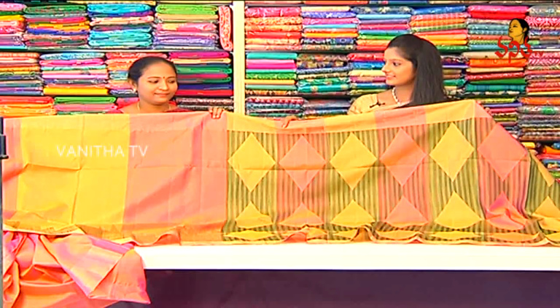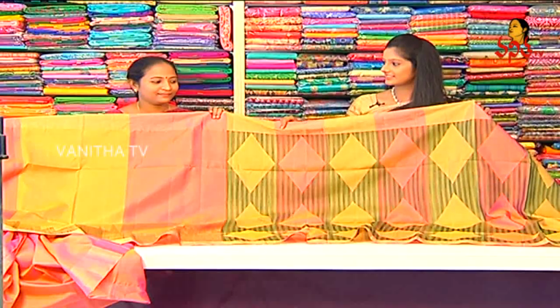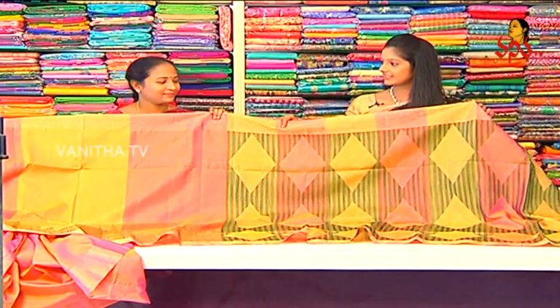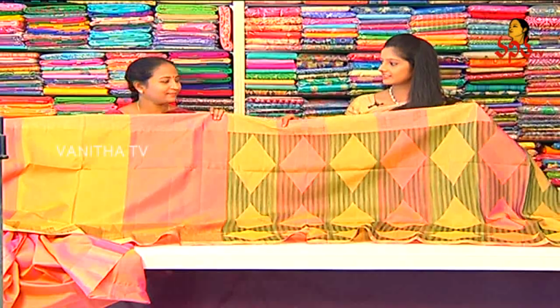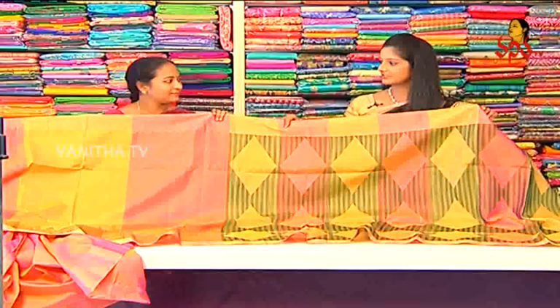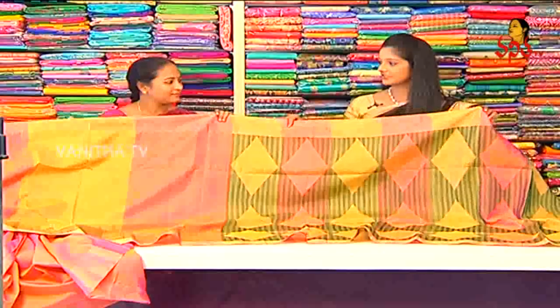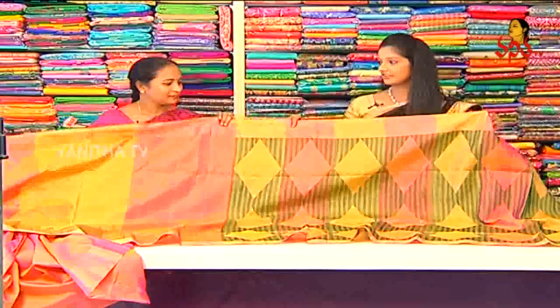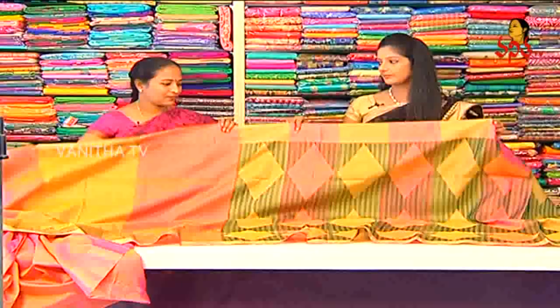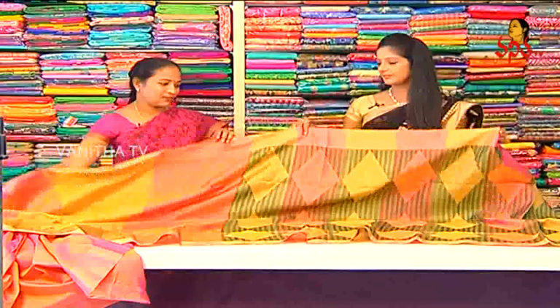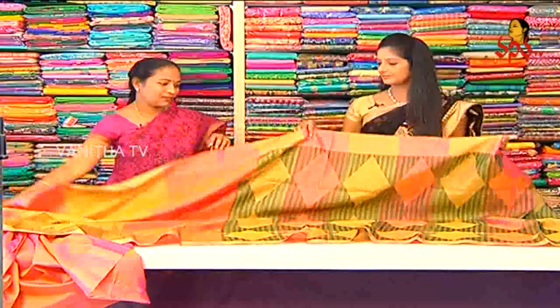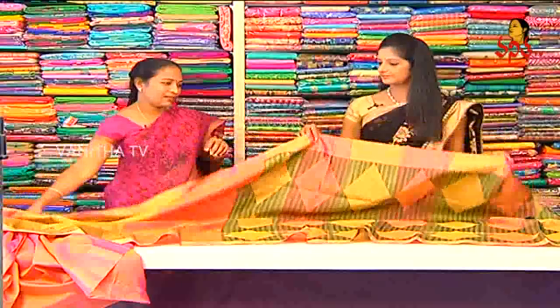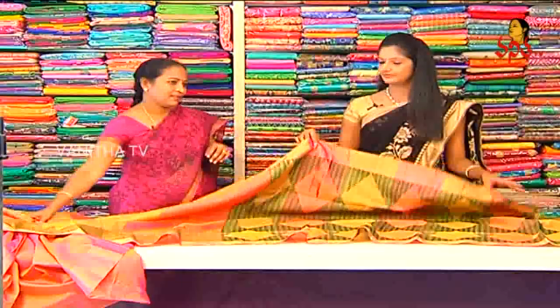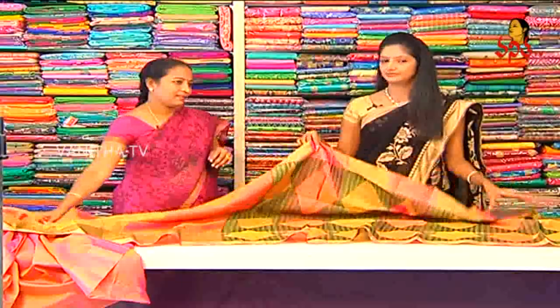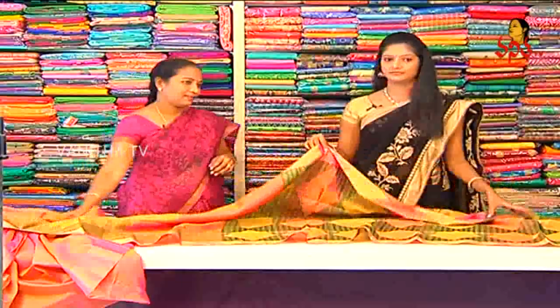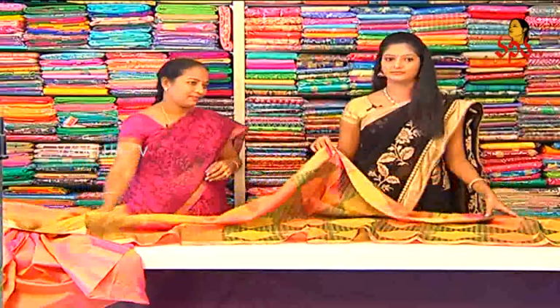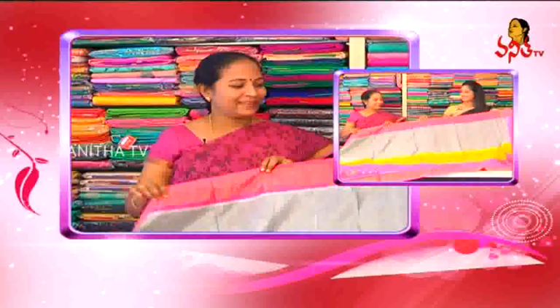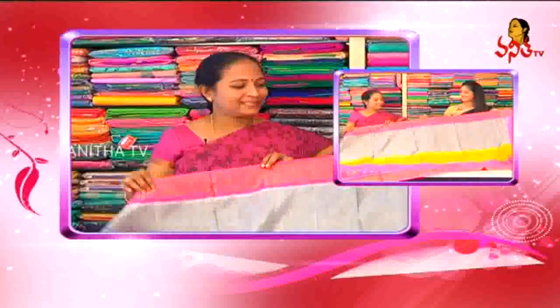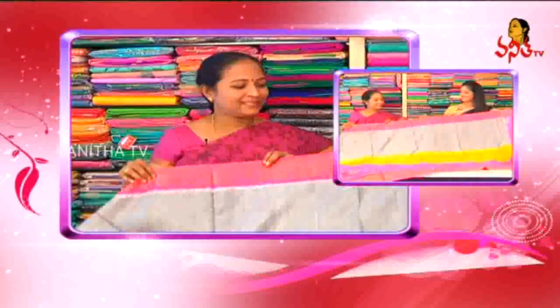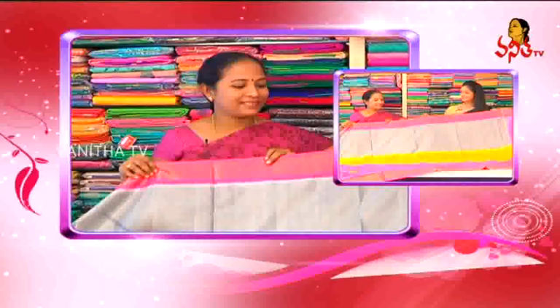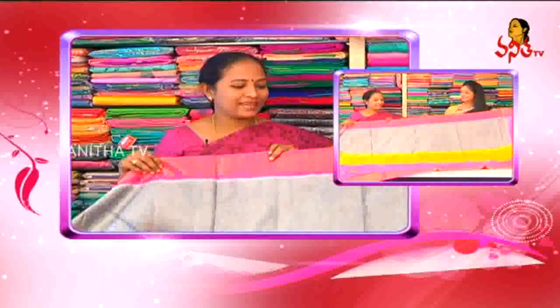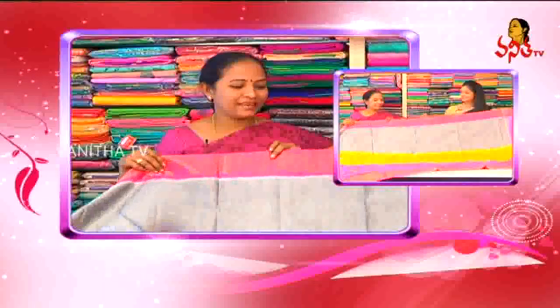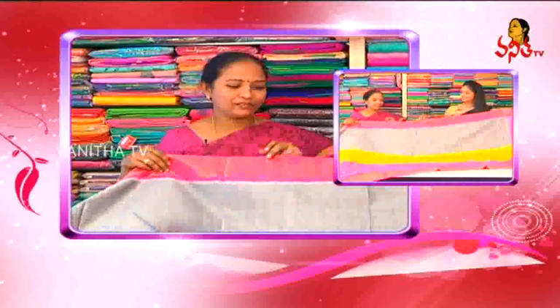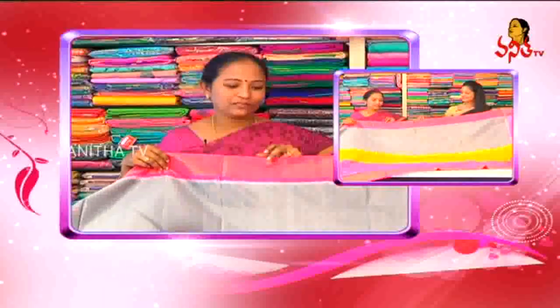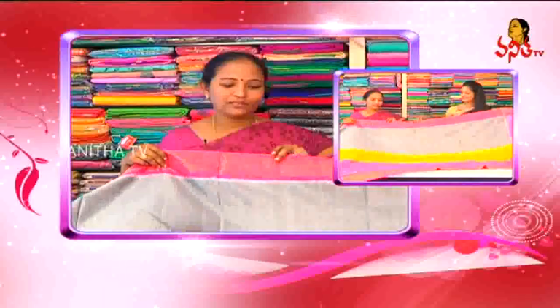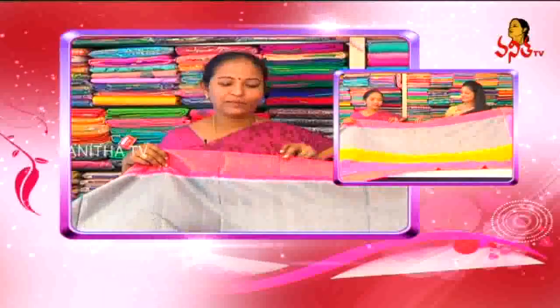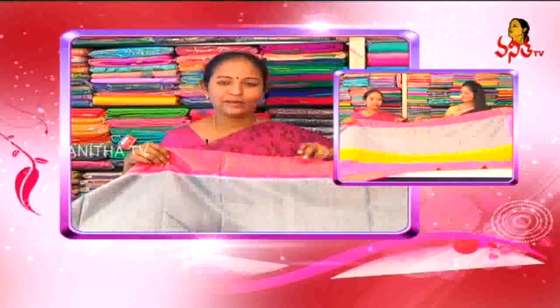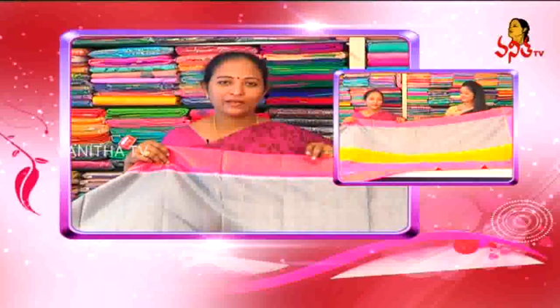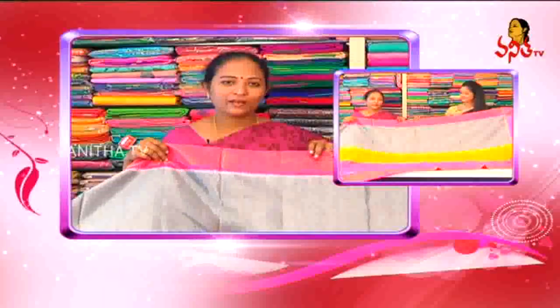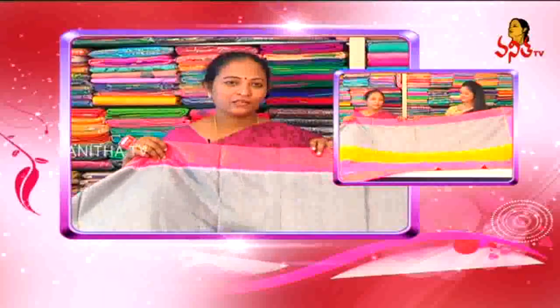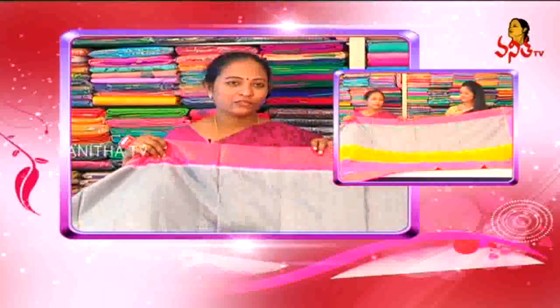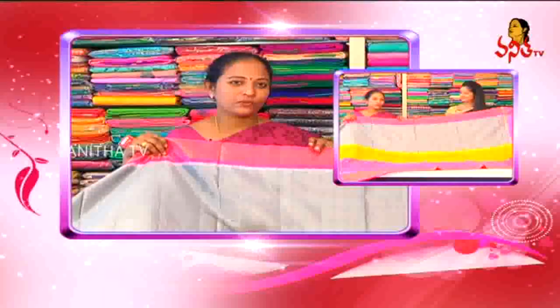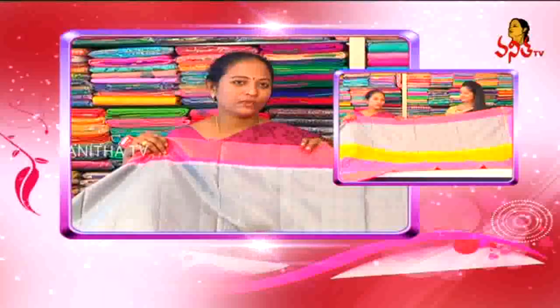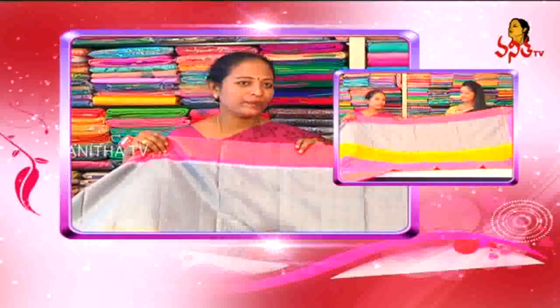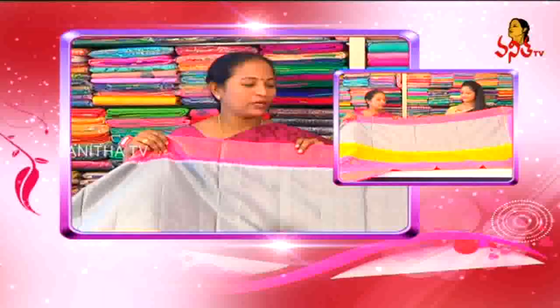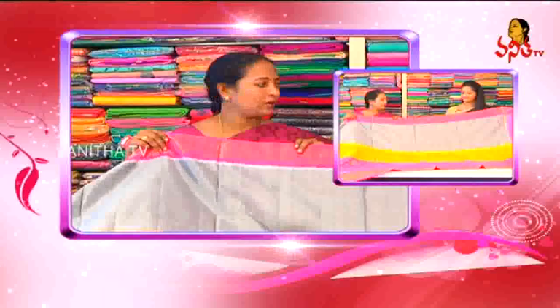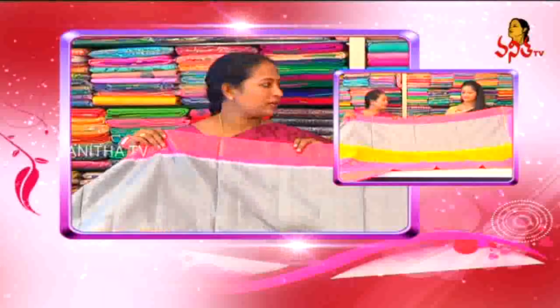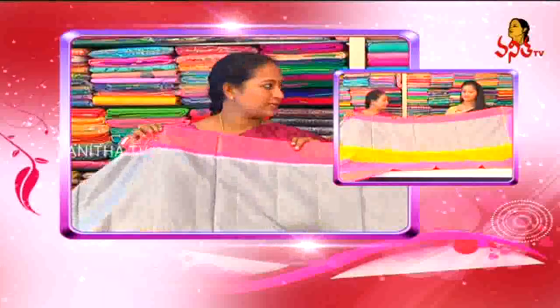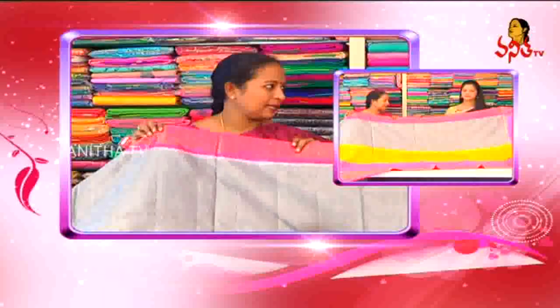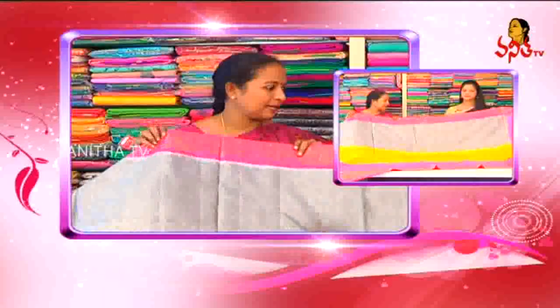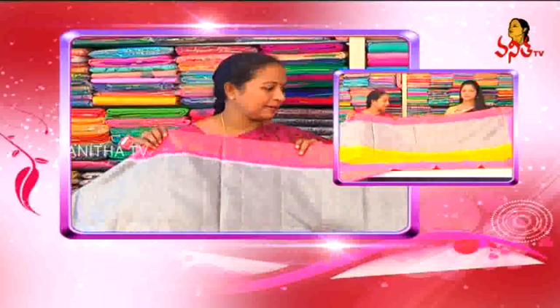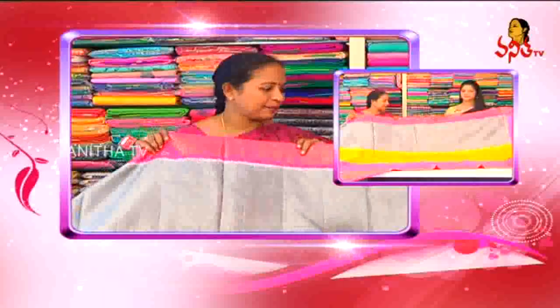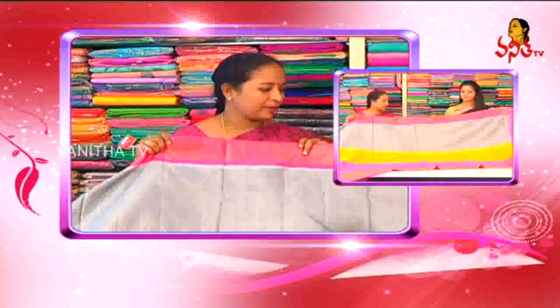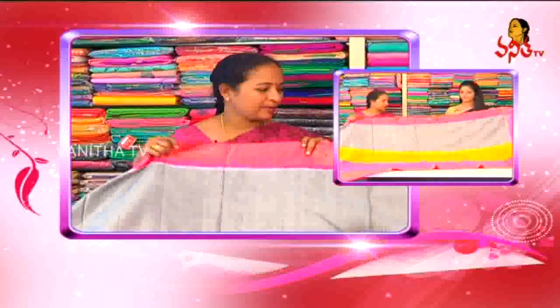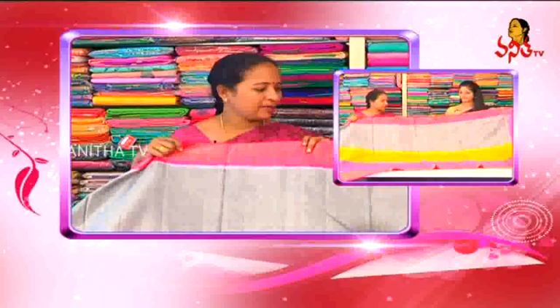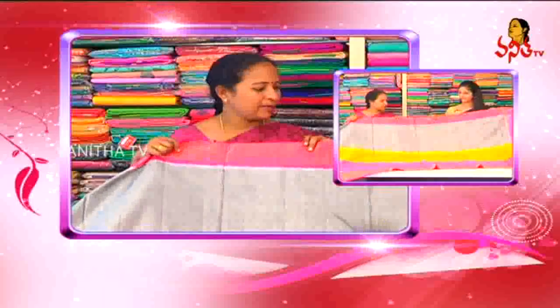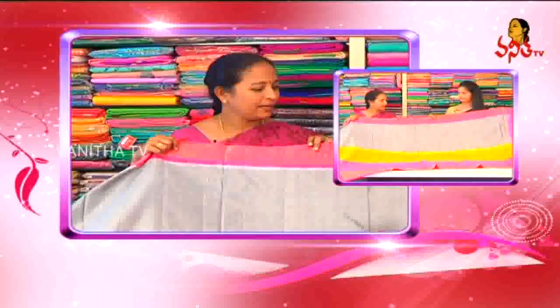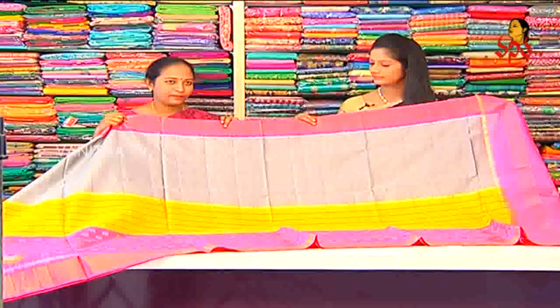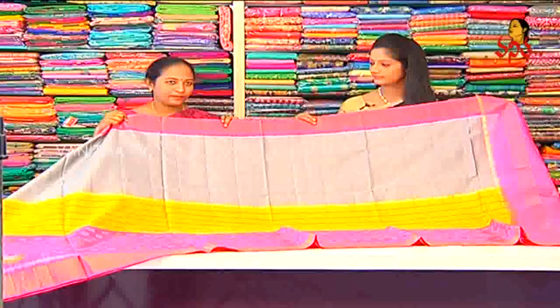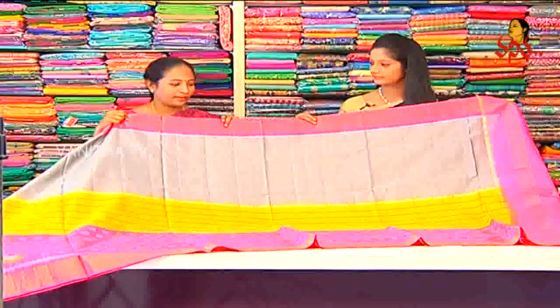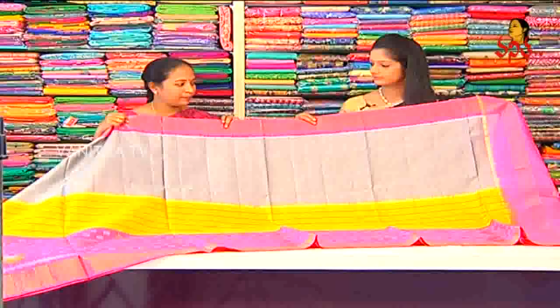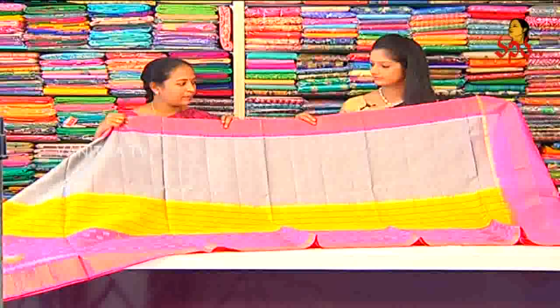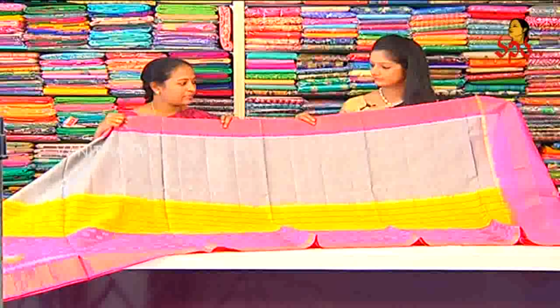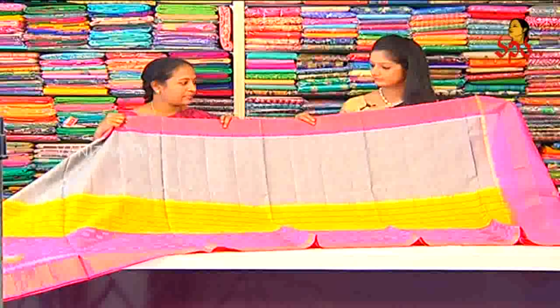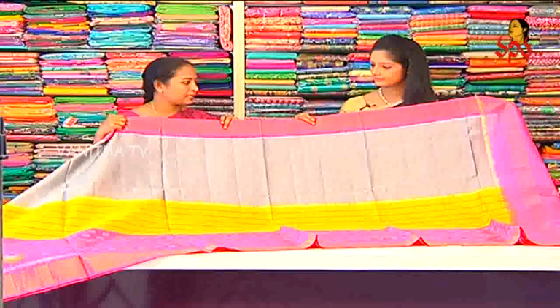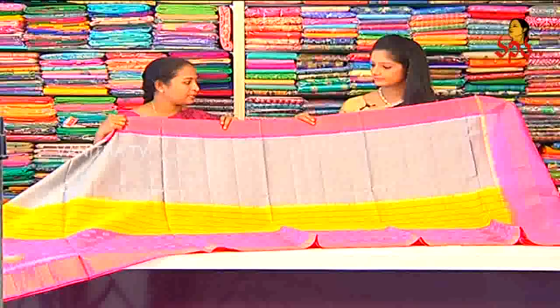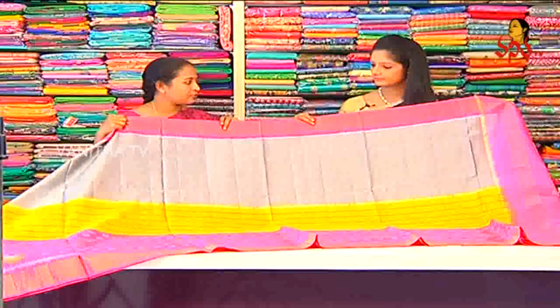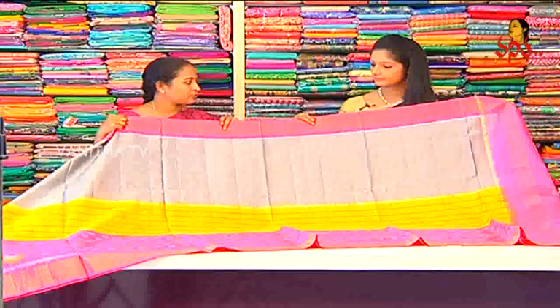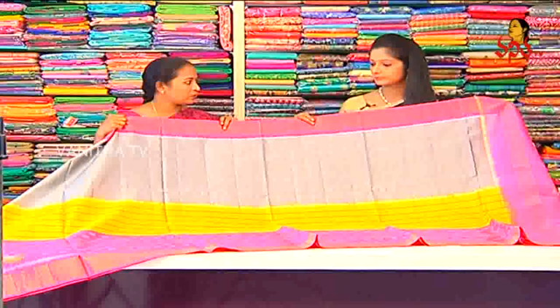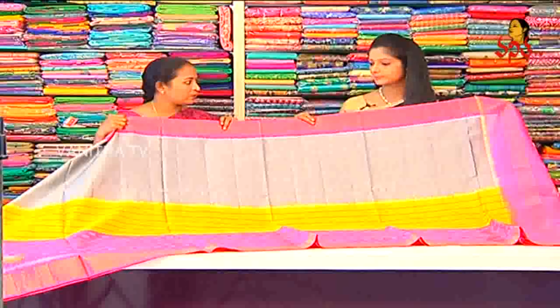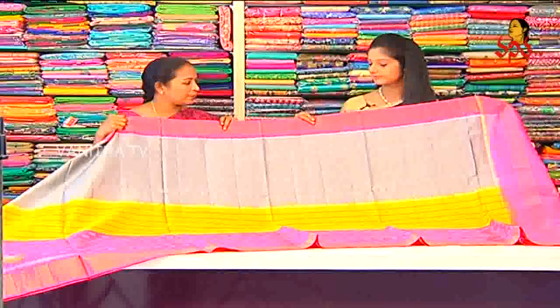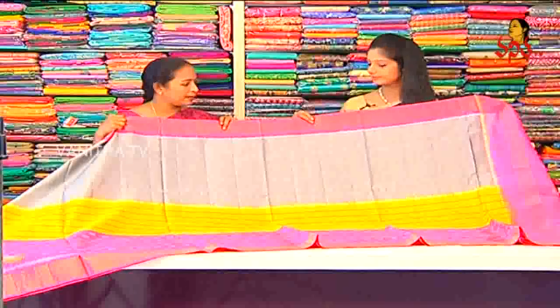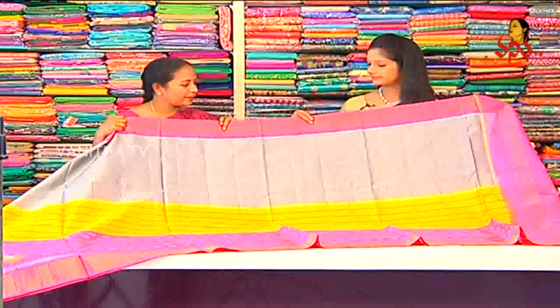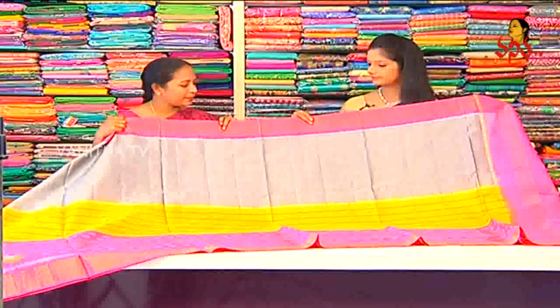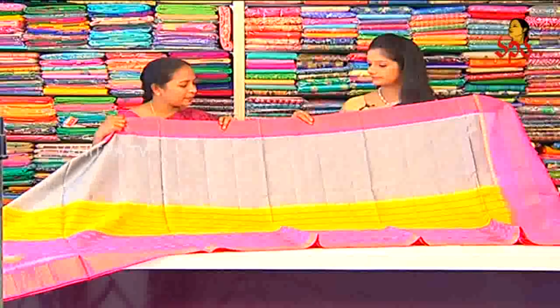Let's take a look at the next sari. This next sari, we have a silver silk. We have a basic gray, a fine part.